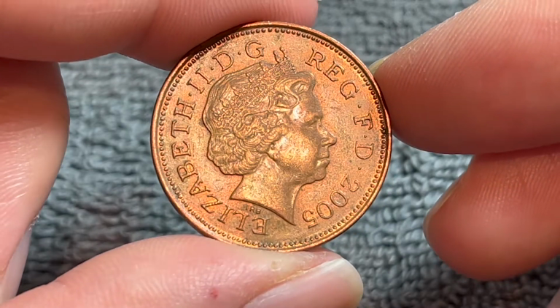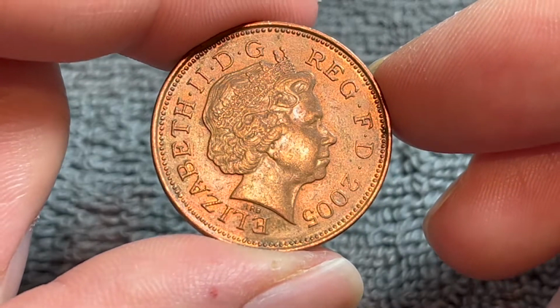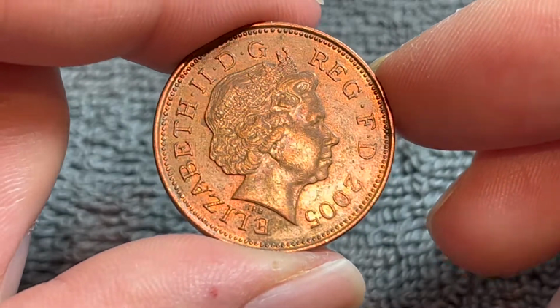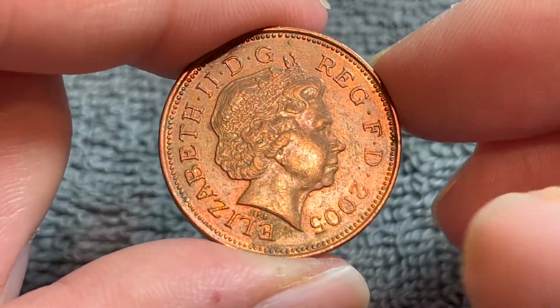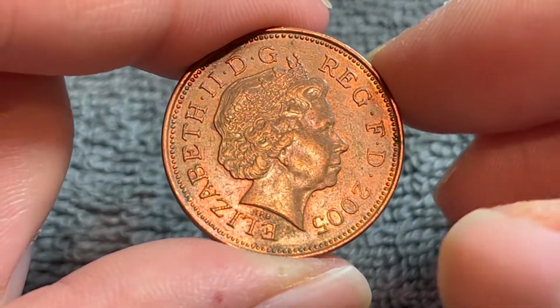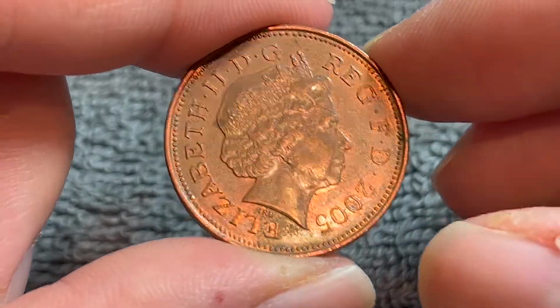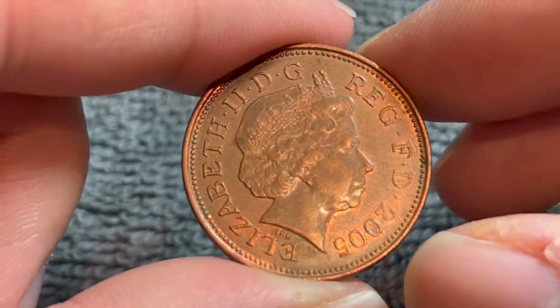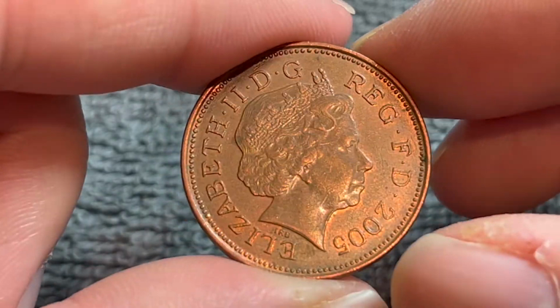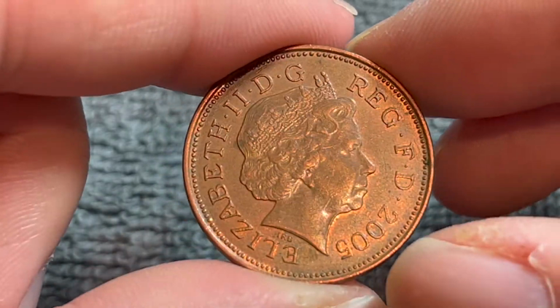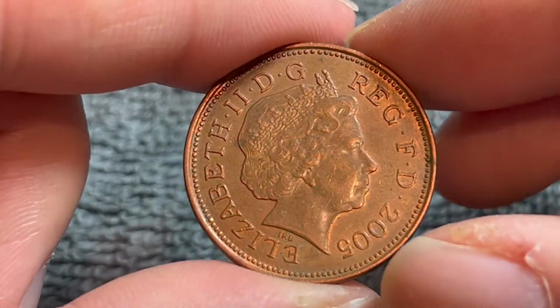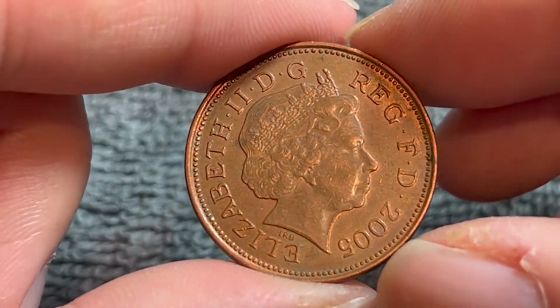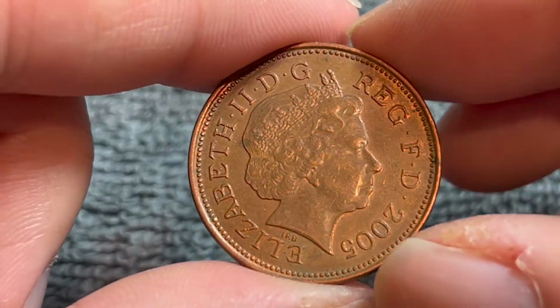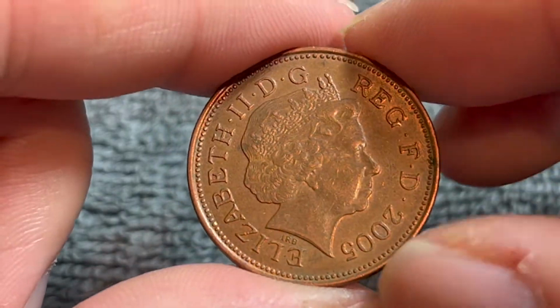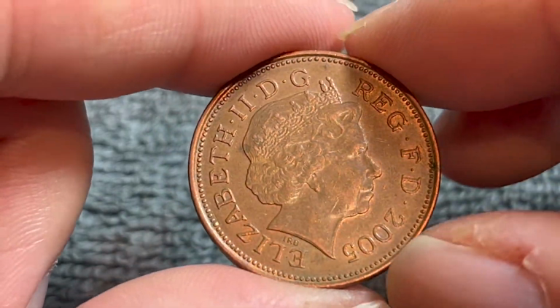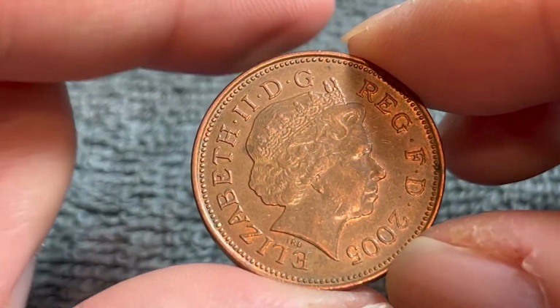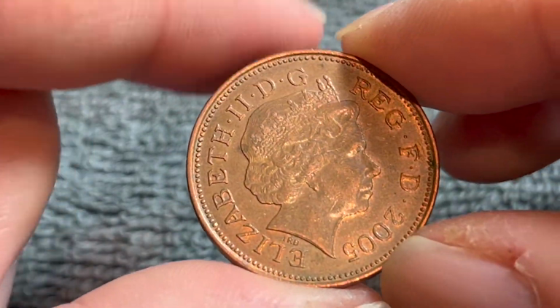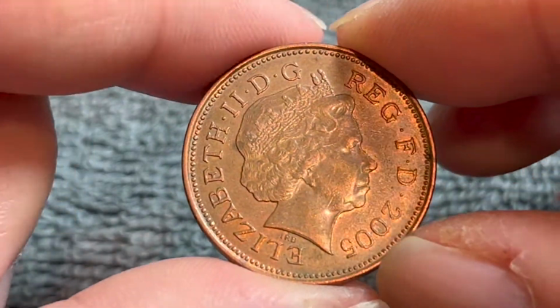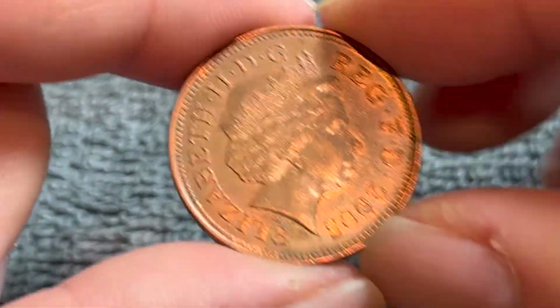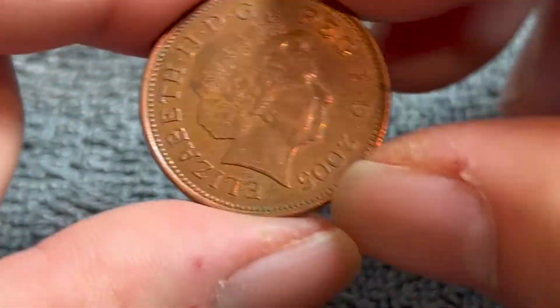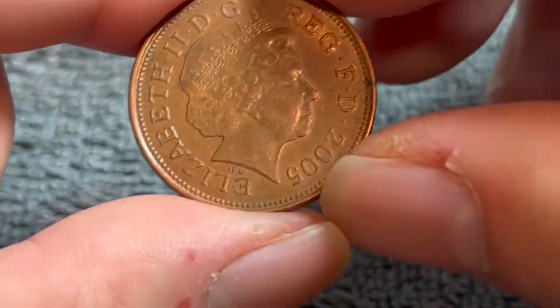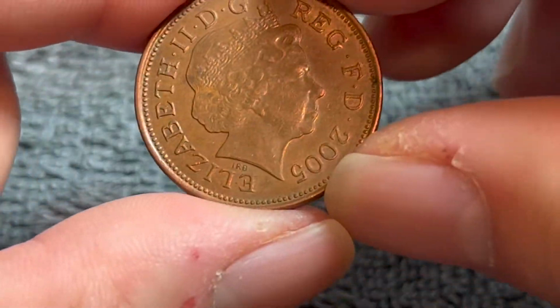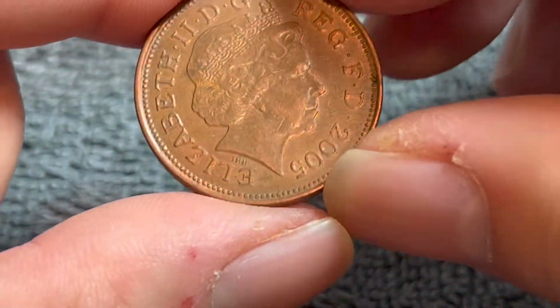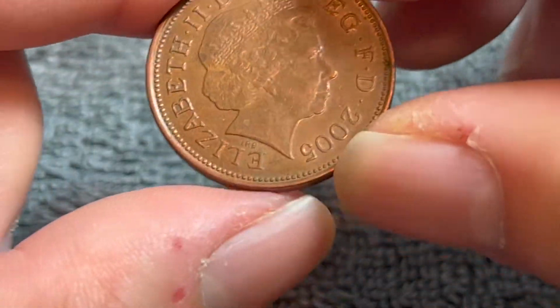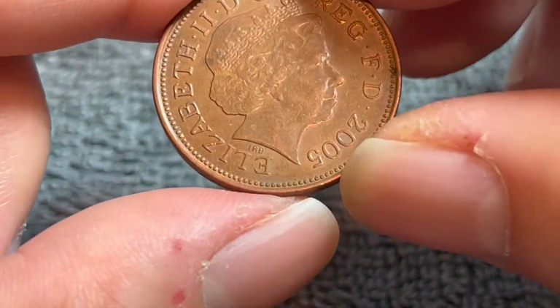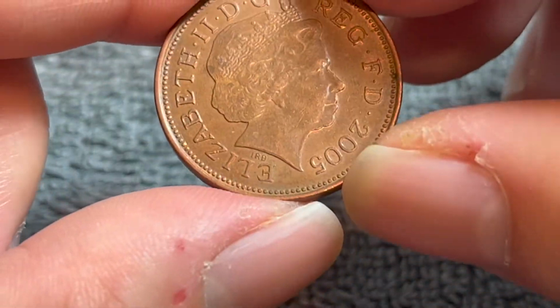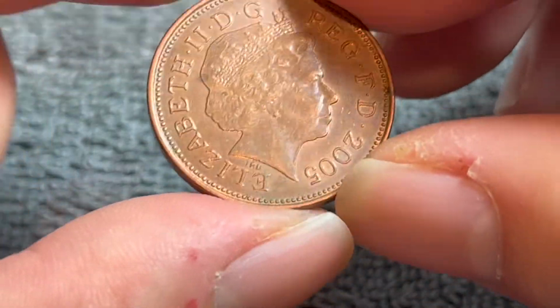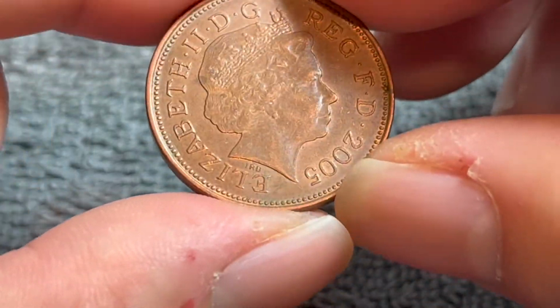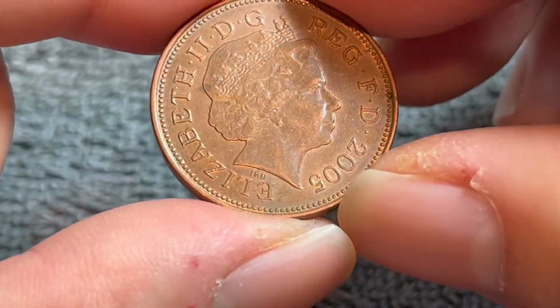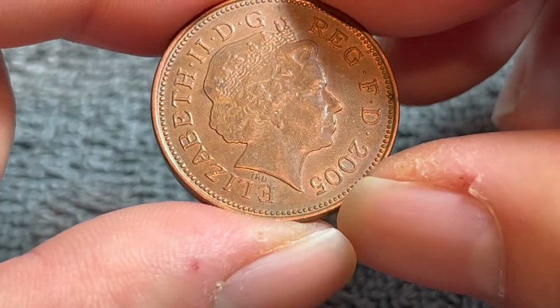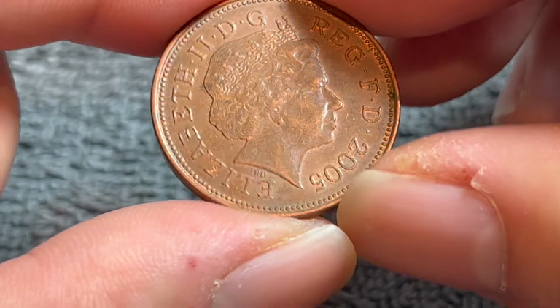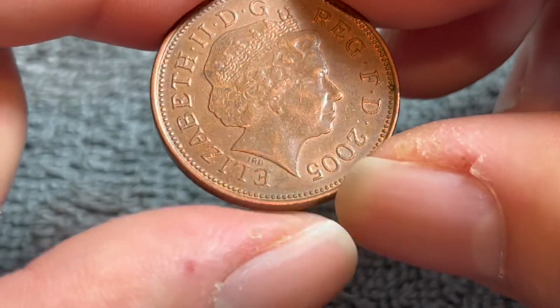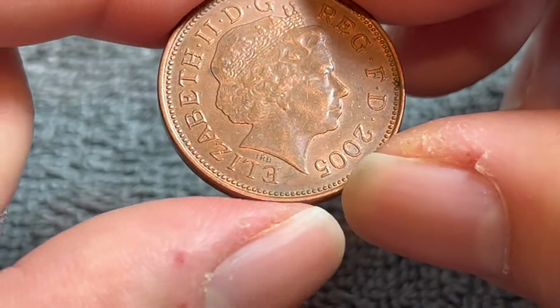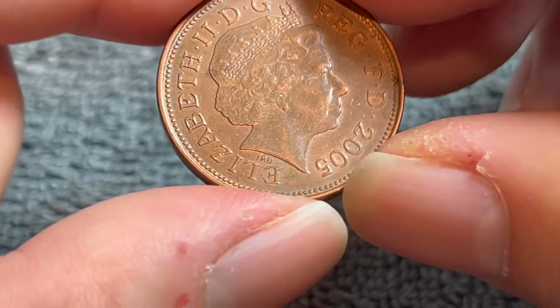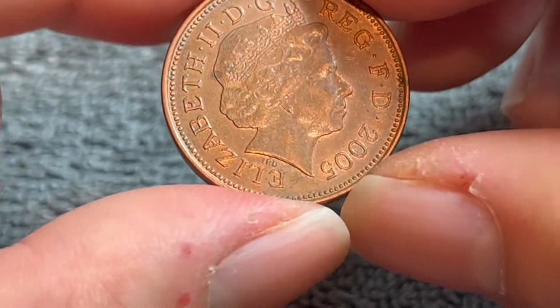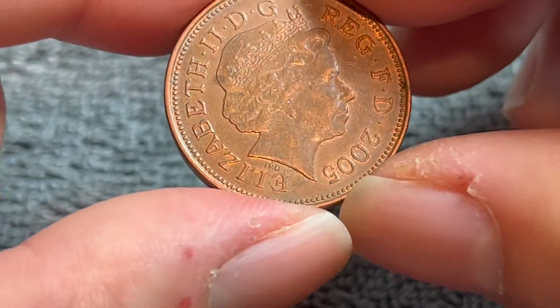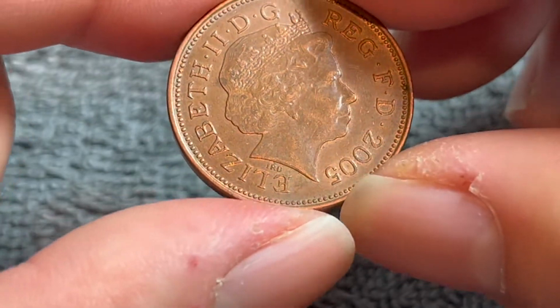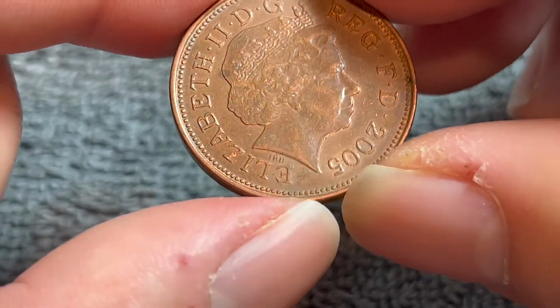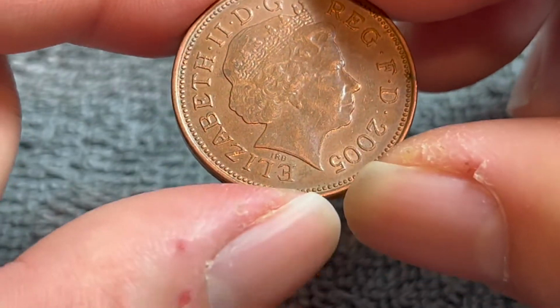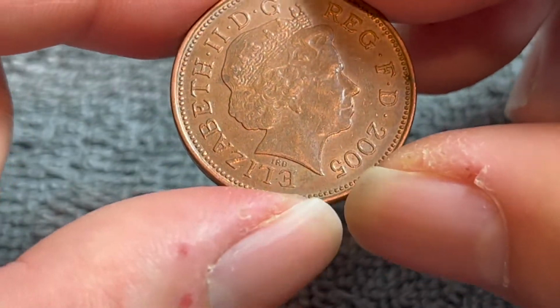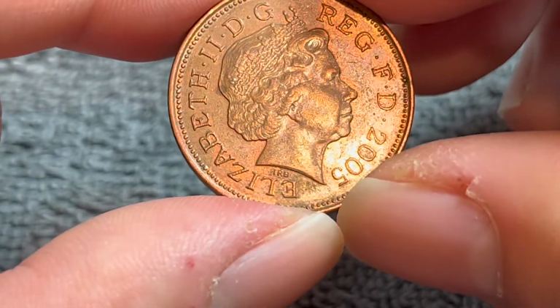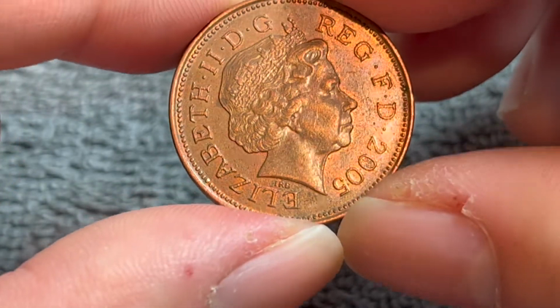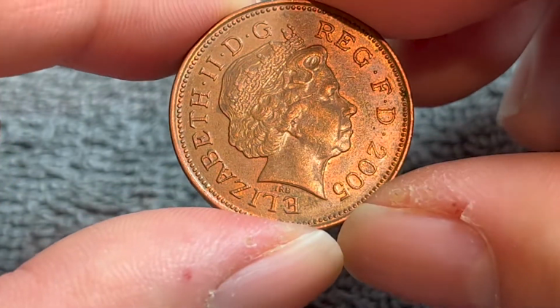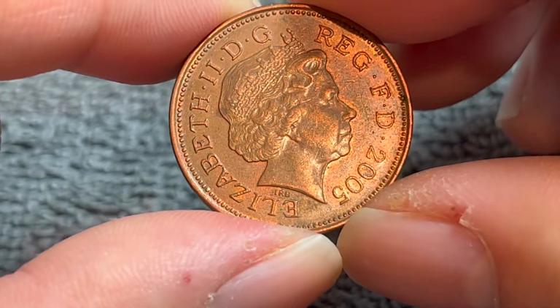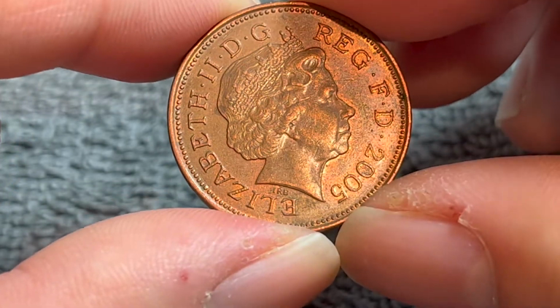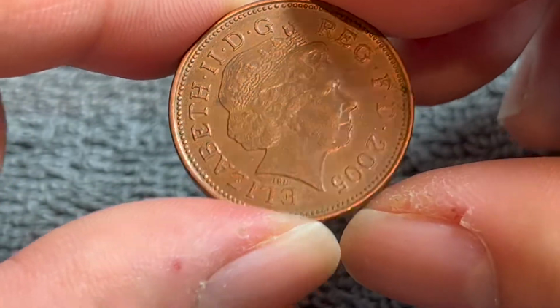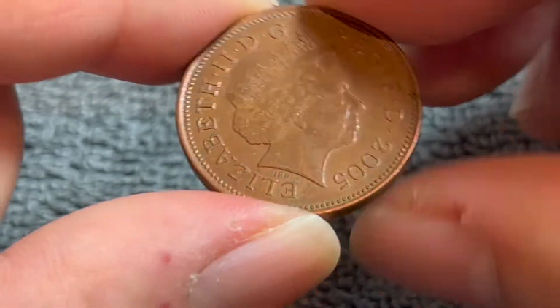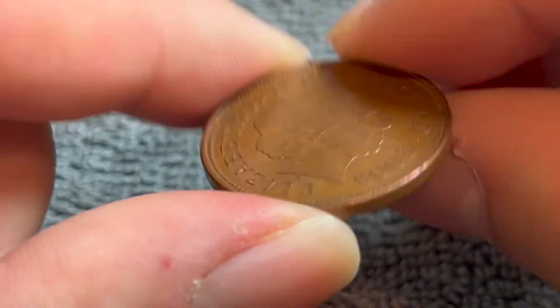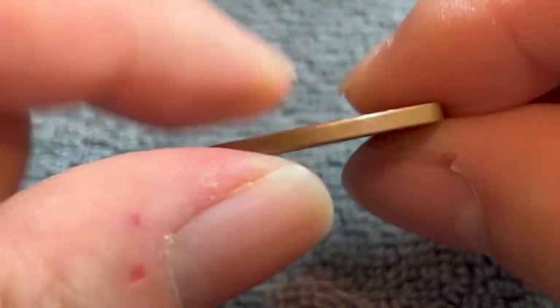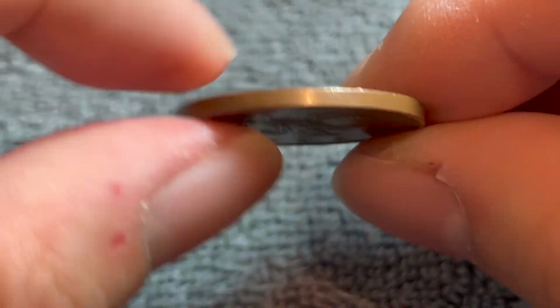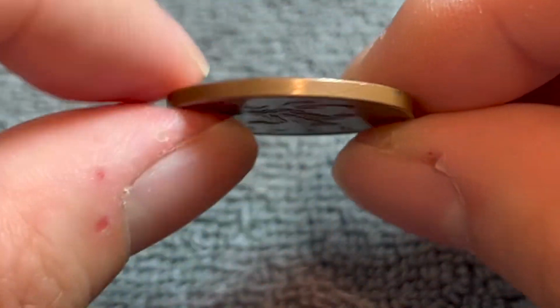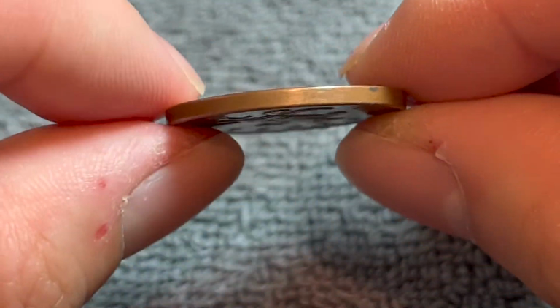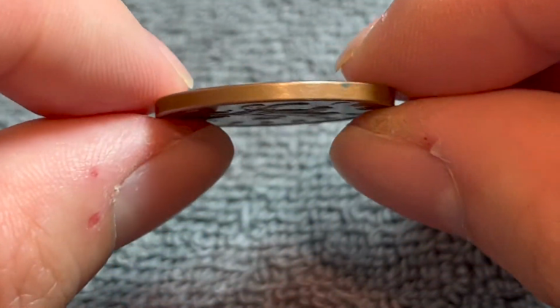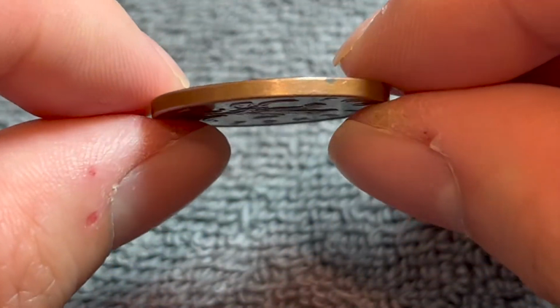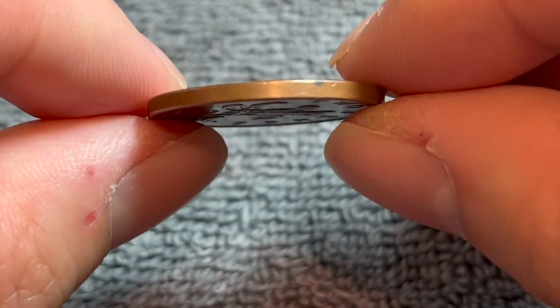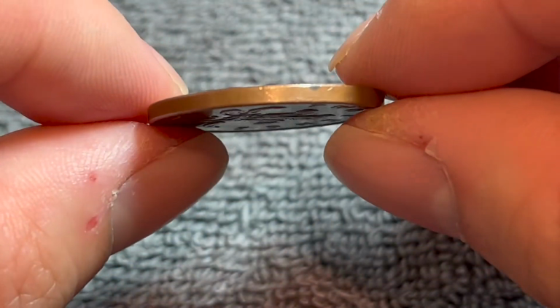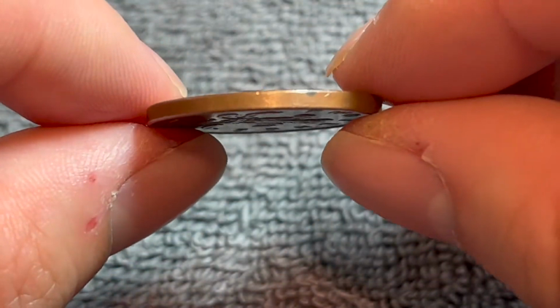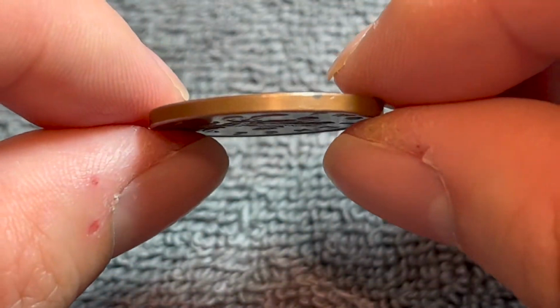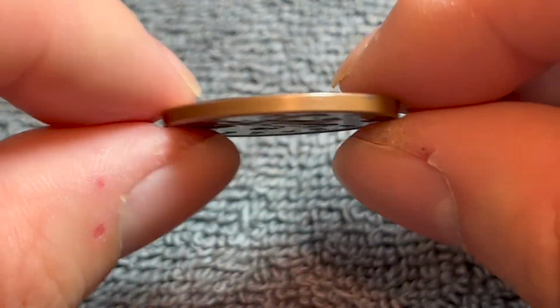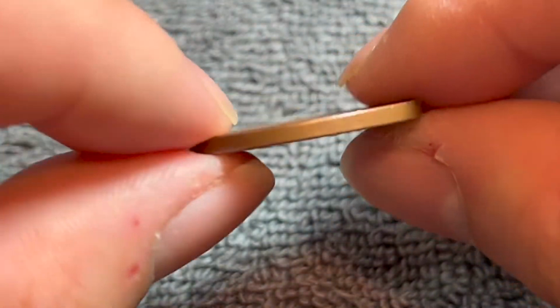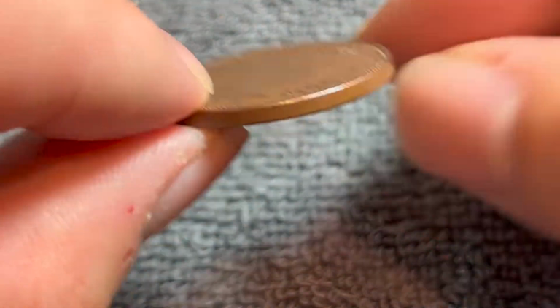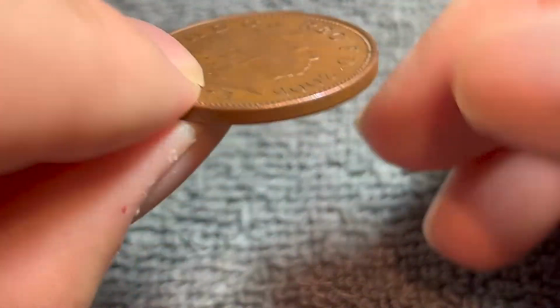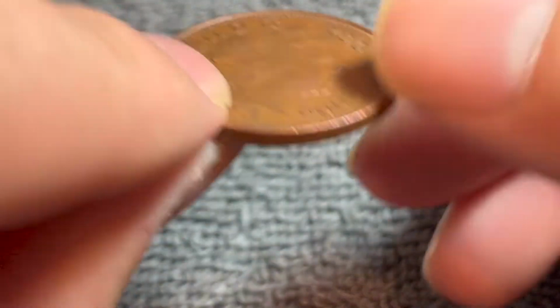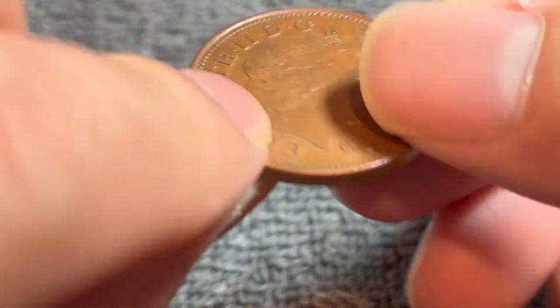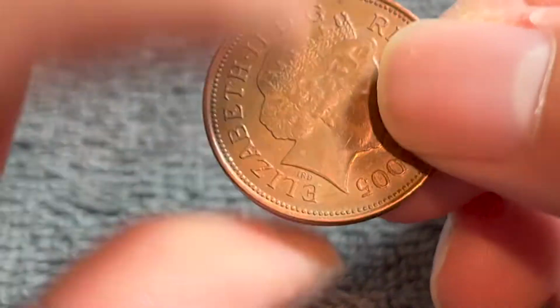This is a copper-plated steel coin. It weighs 7.12 grams, 25.9 millimeters in diameter, 2.05 millimeters thick with a smooth edge.